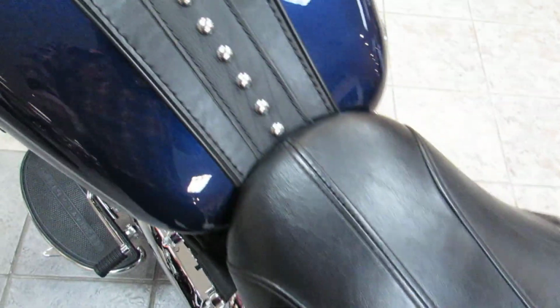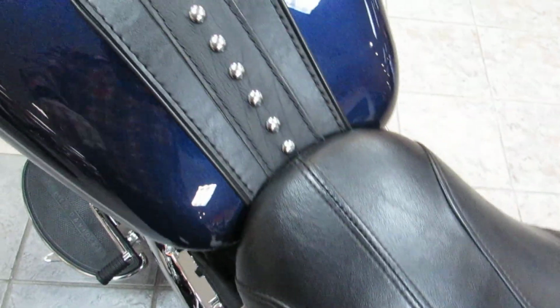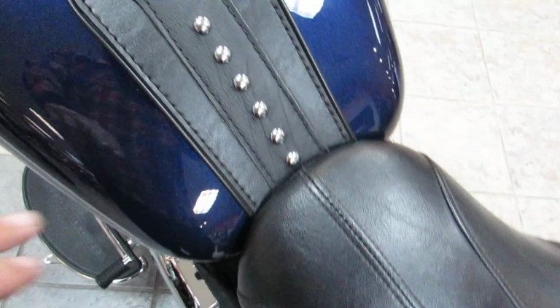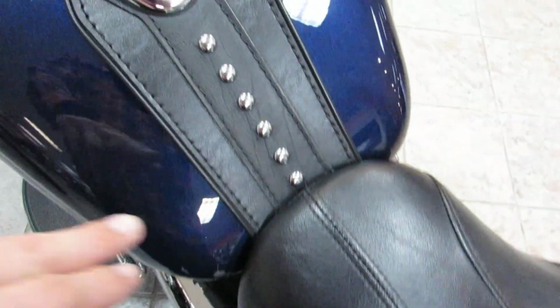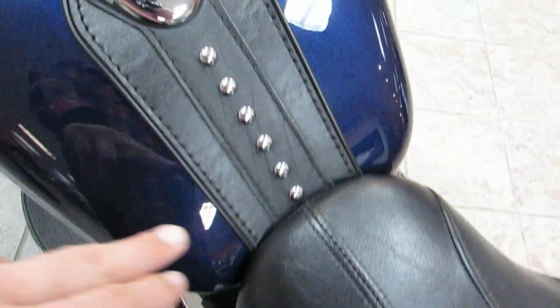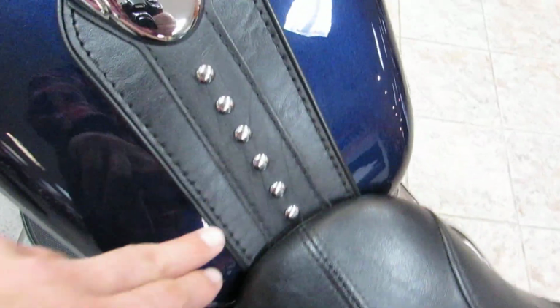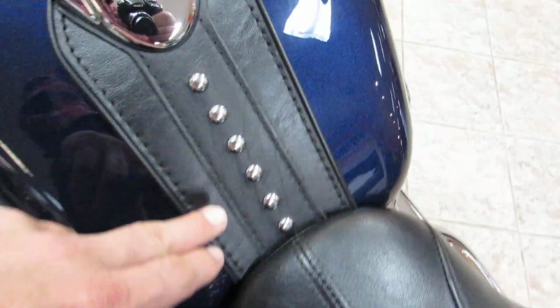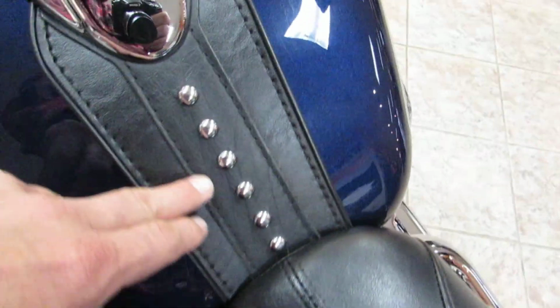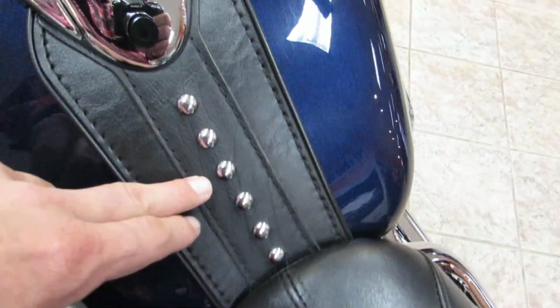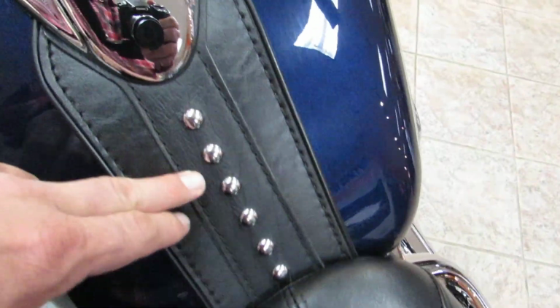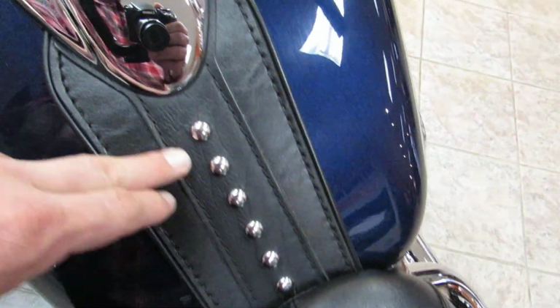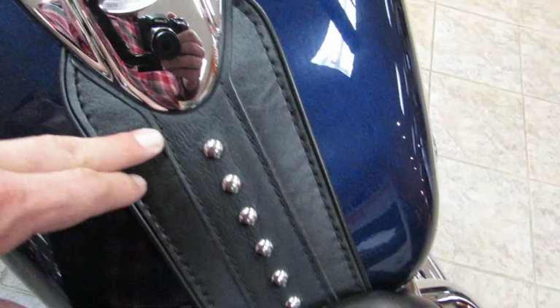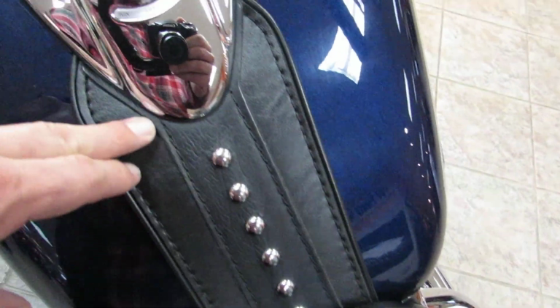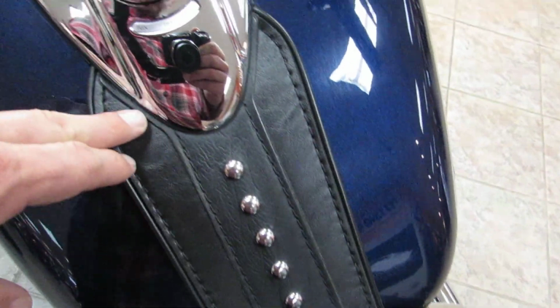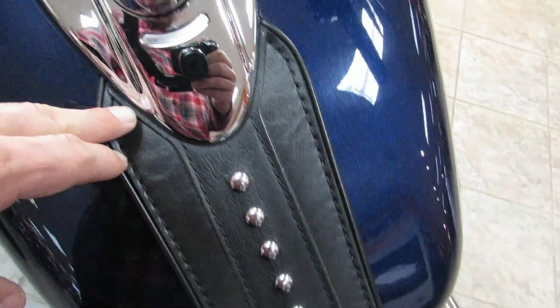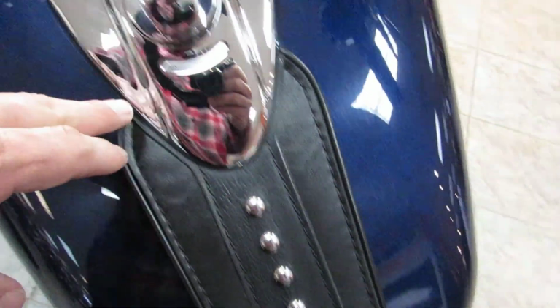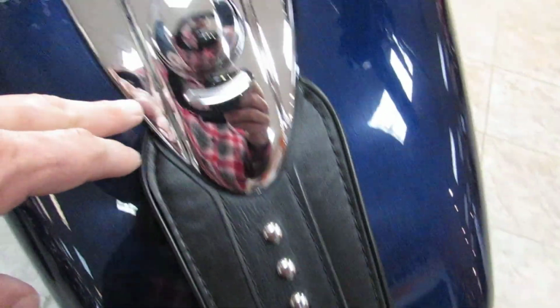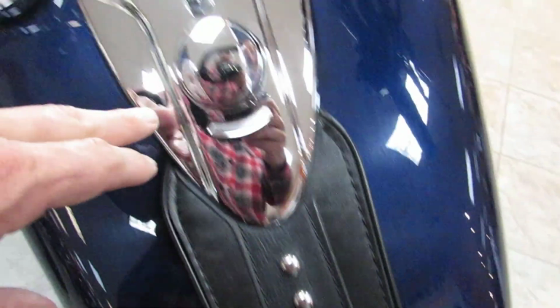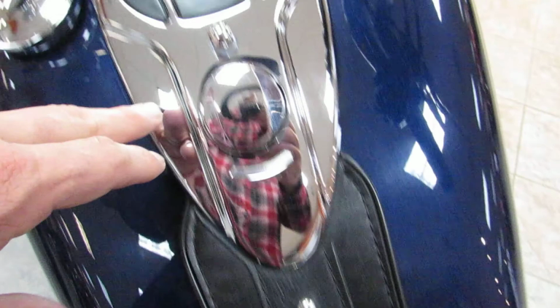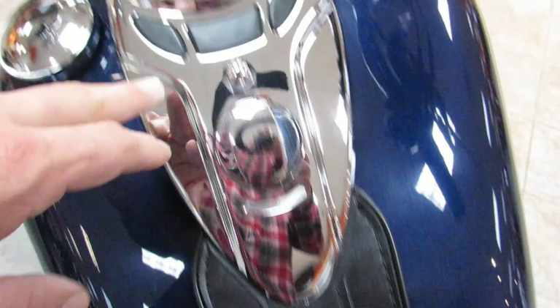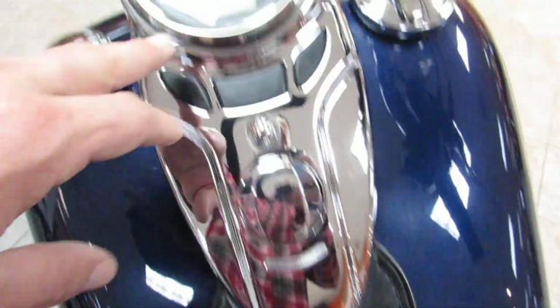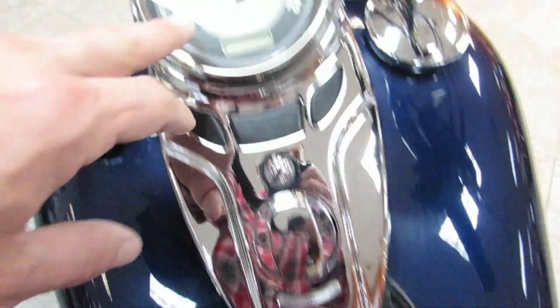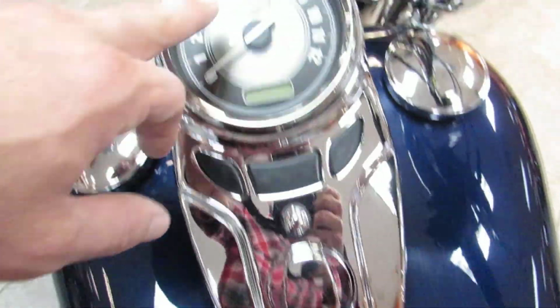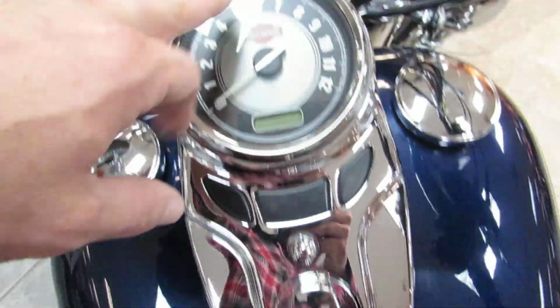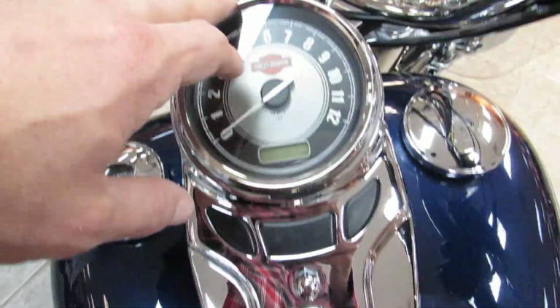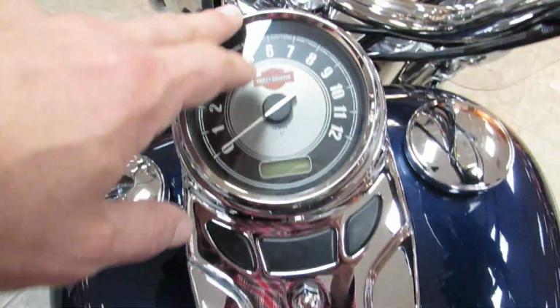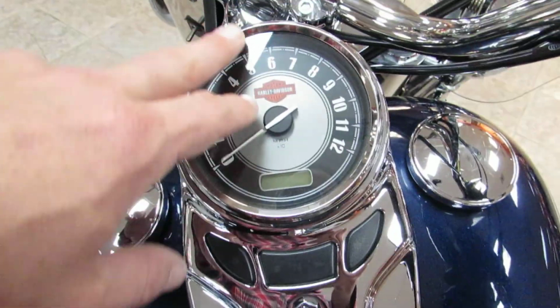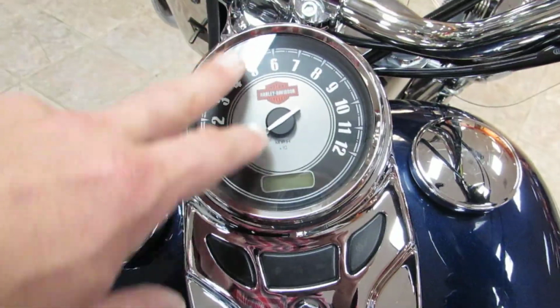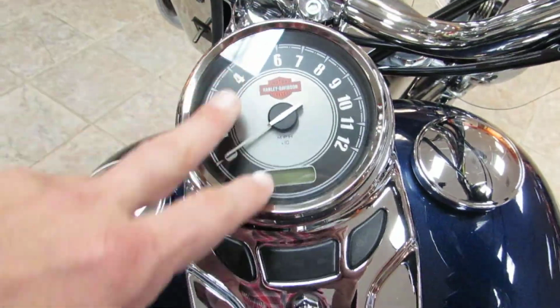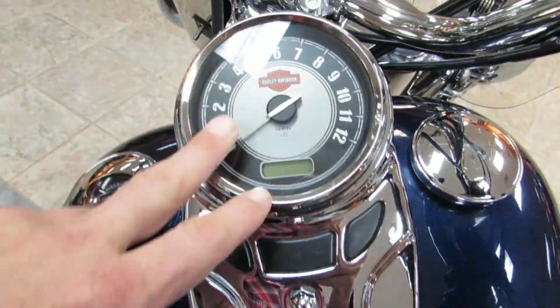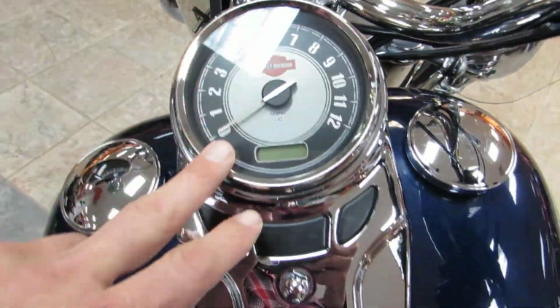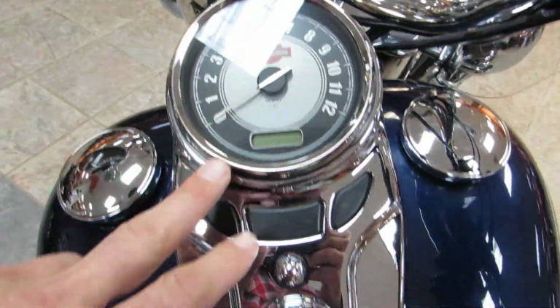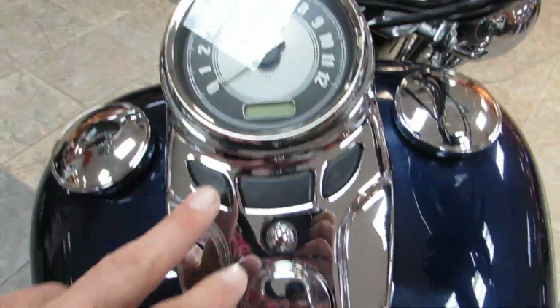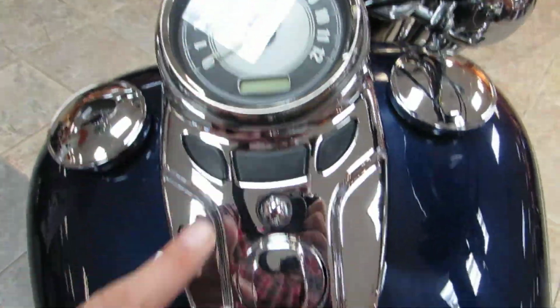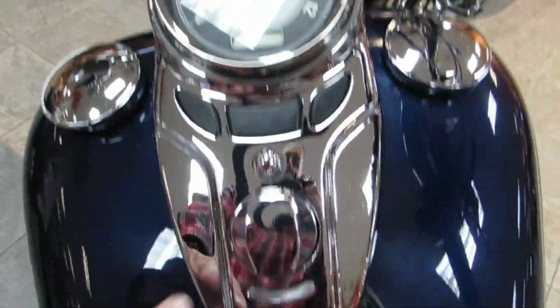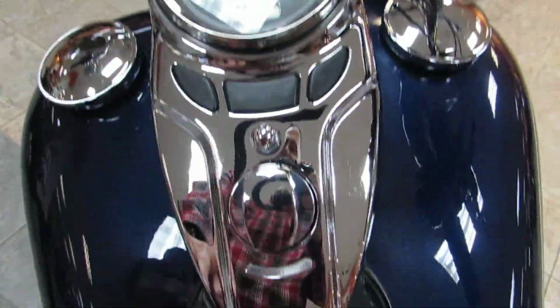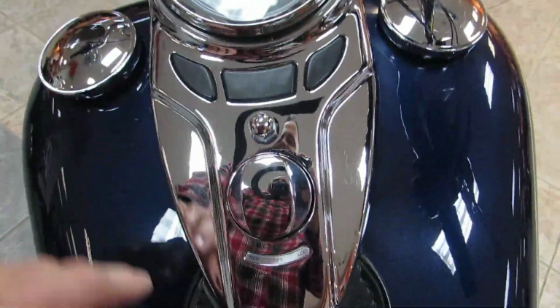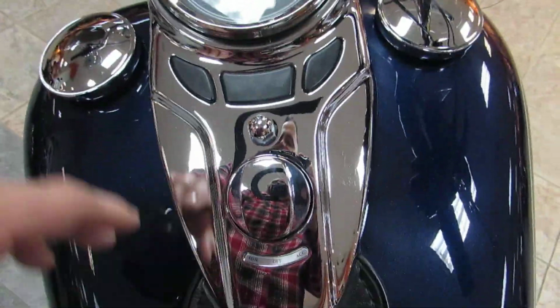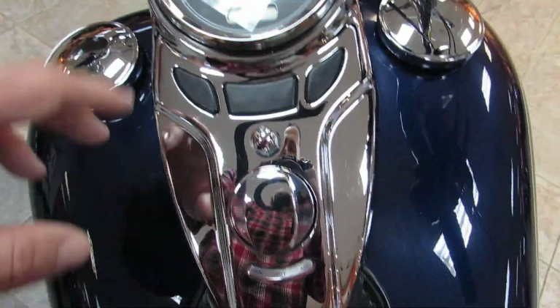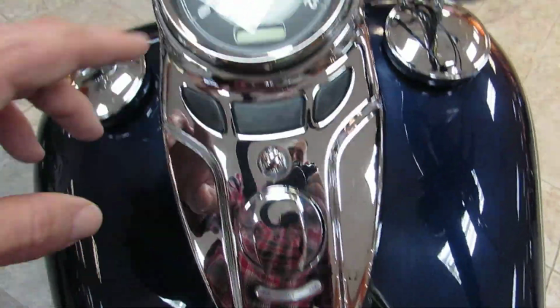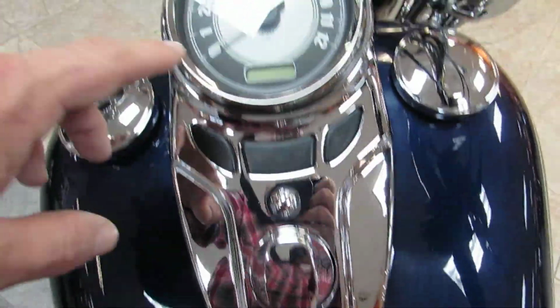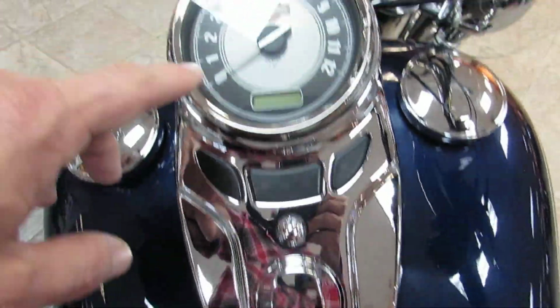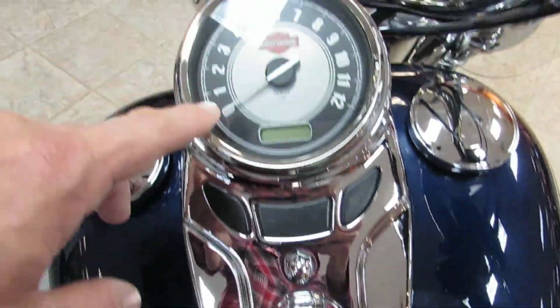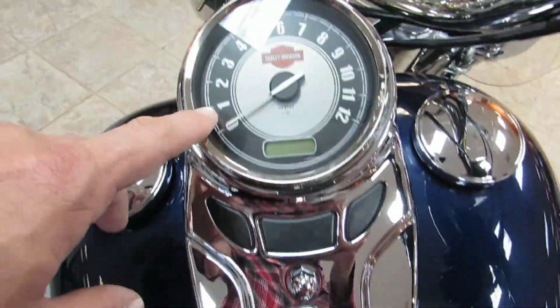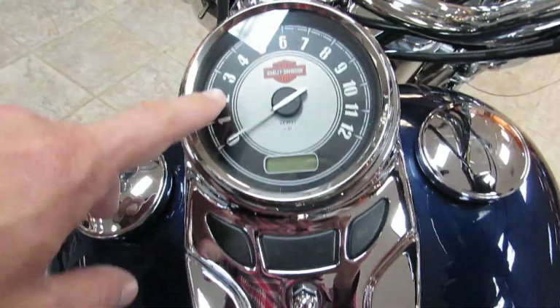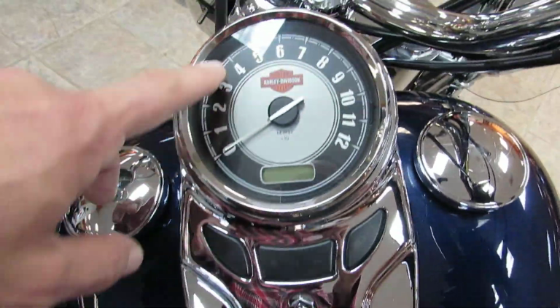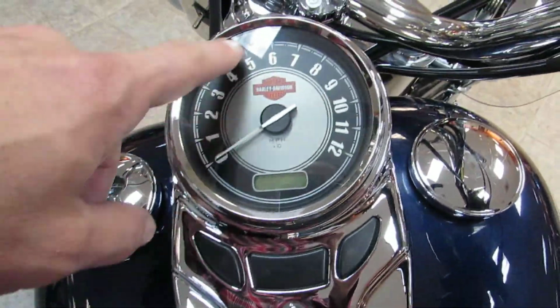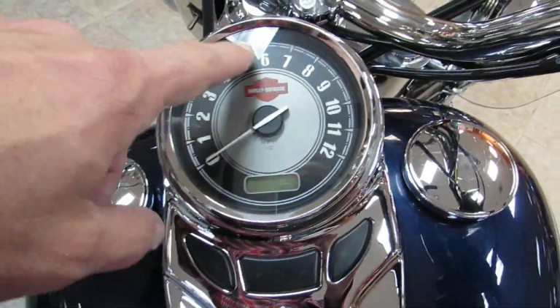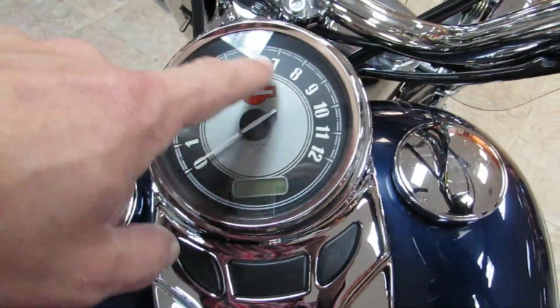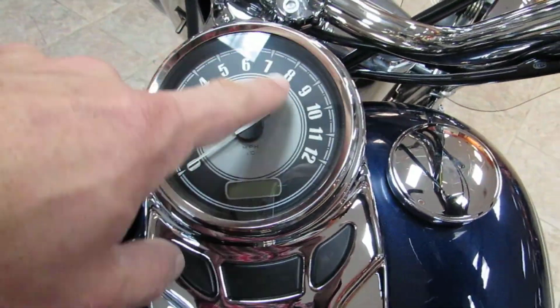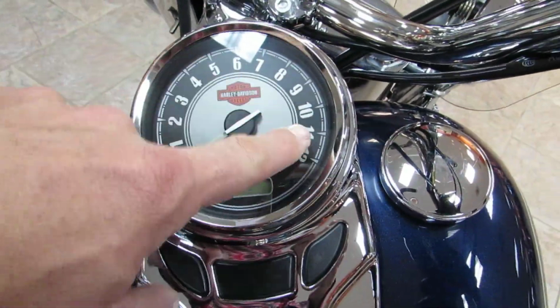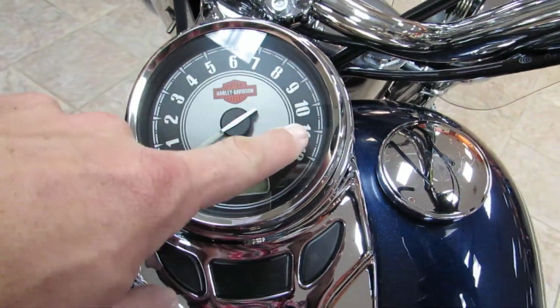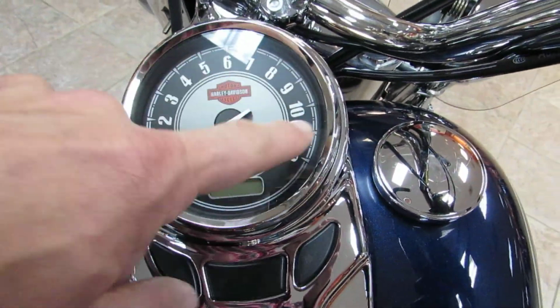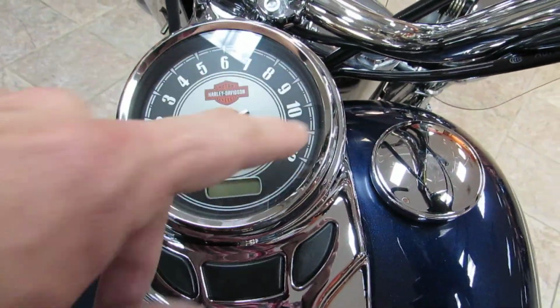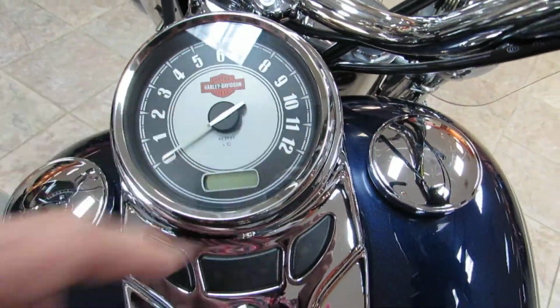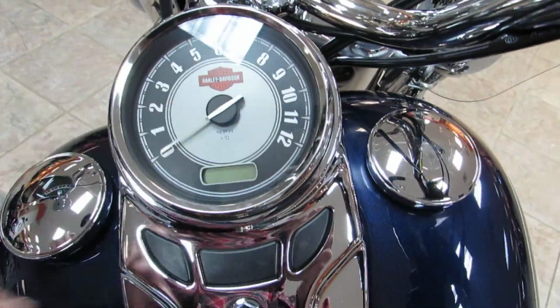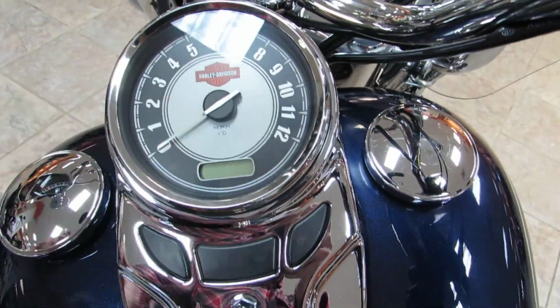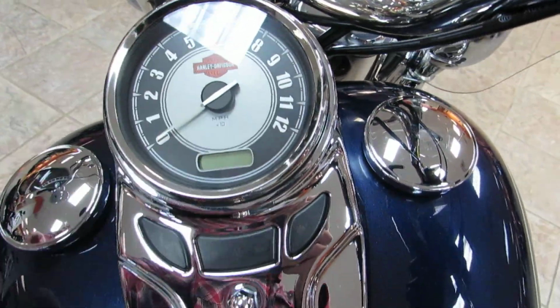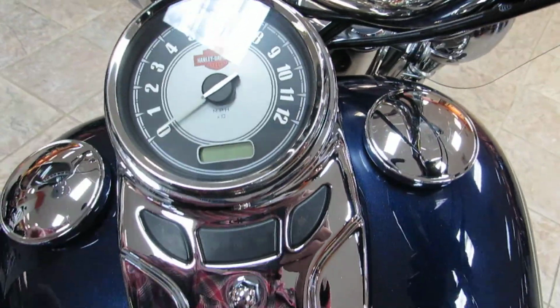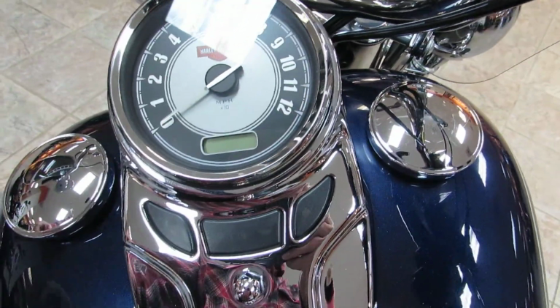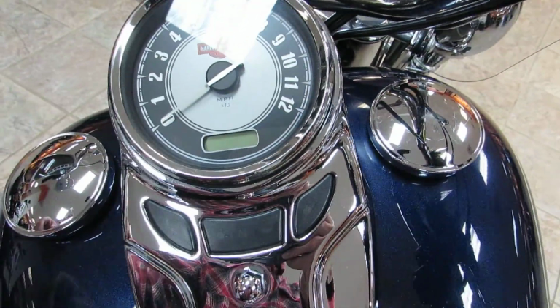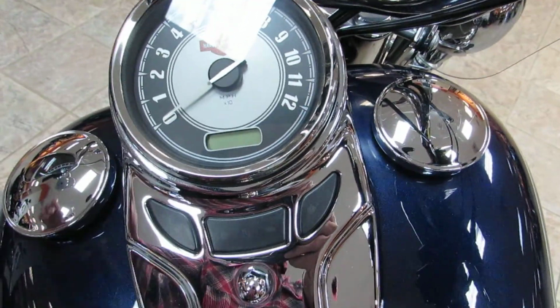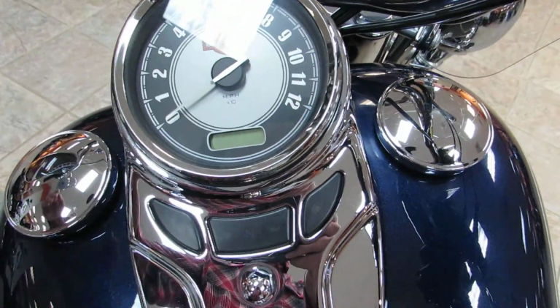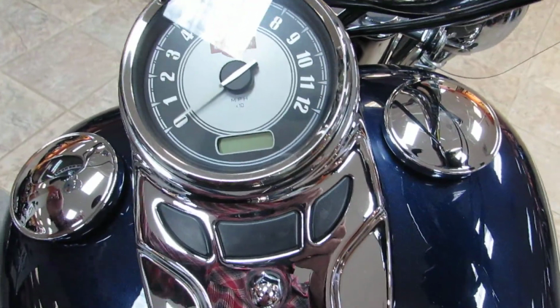It's got the old-school leather tank concho. This is what they call a cat-eye dash, with a single-digit speedo that gives it that old-school touch.